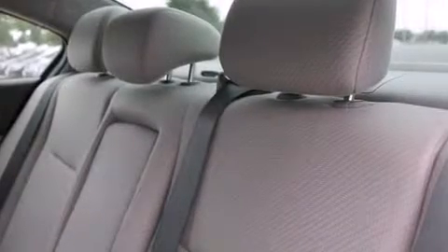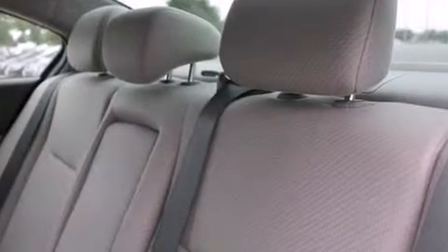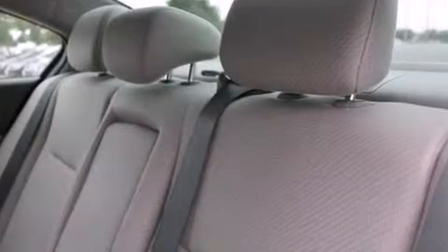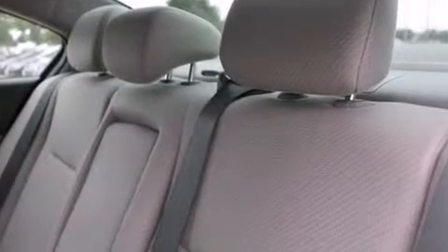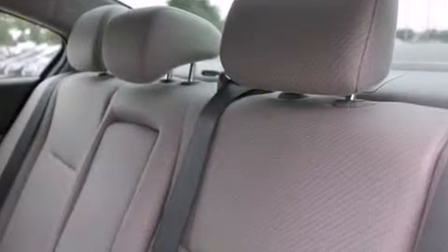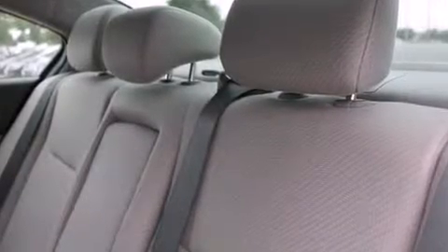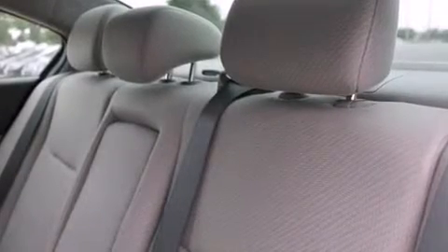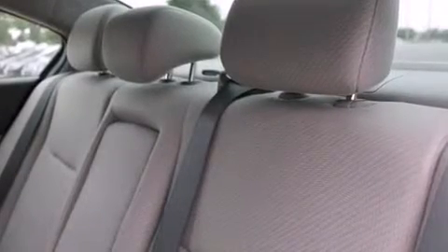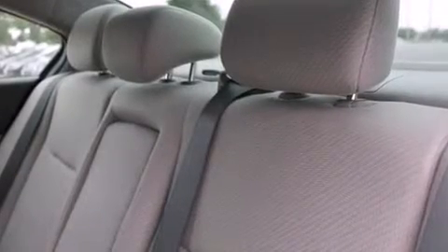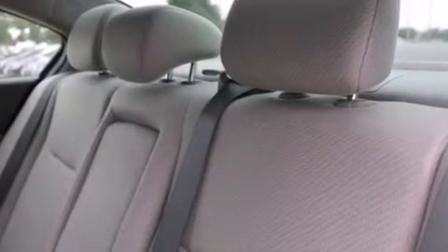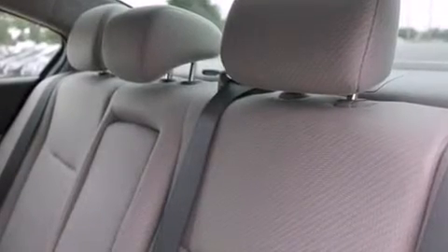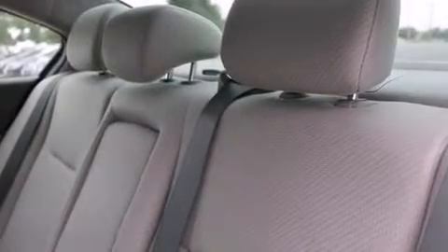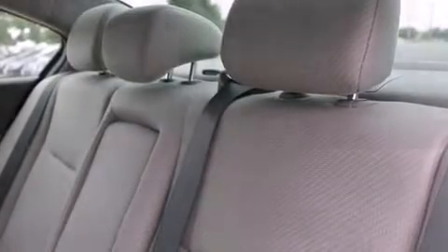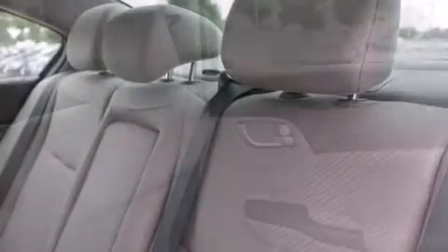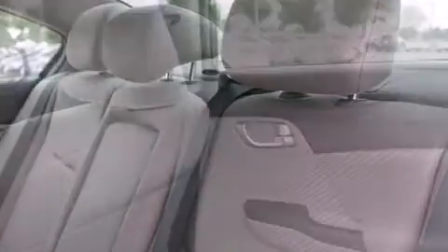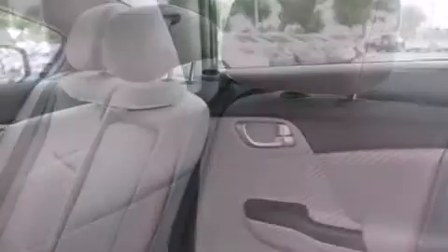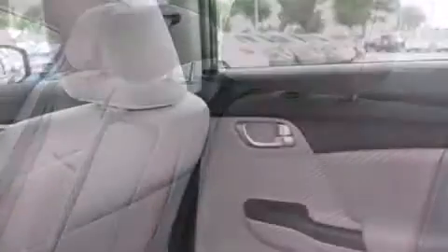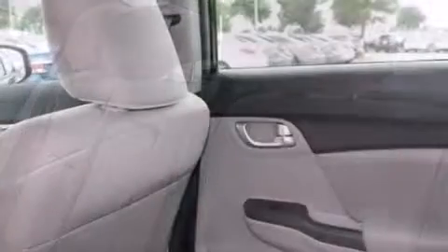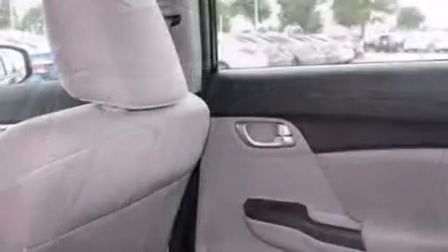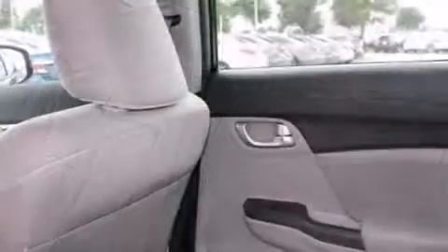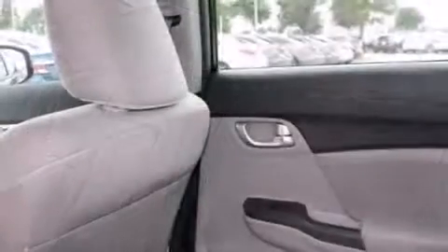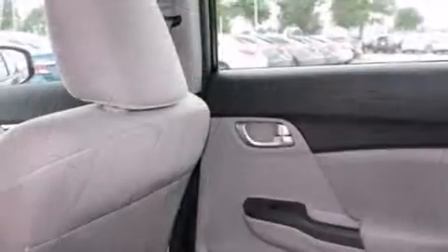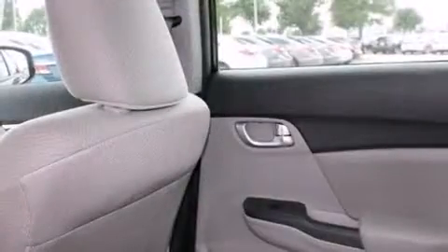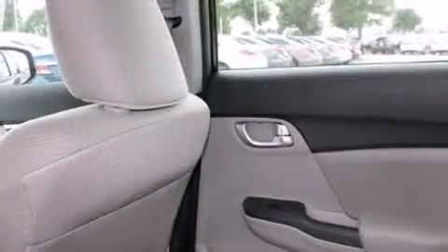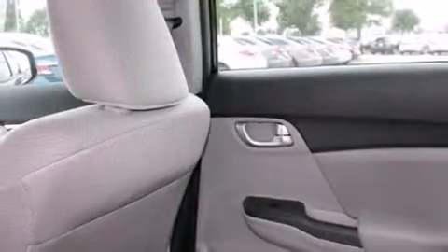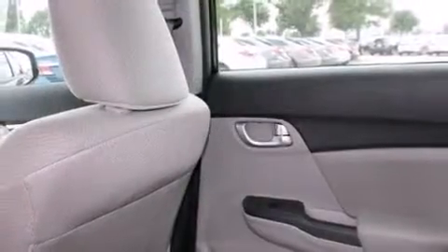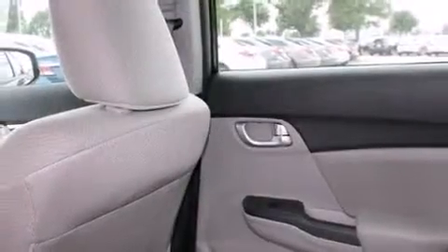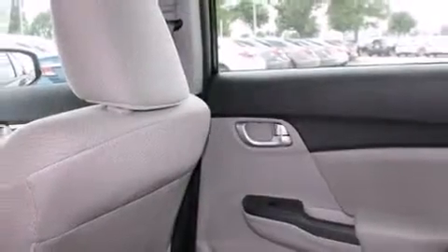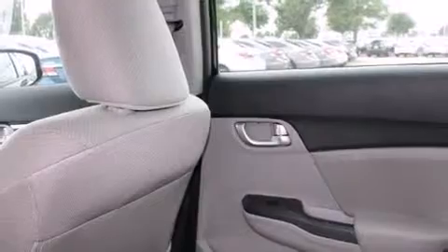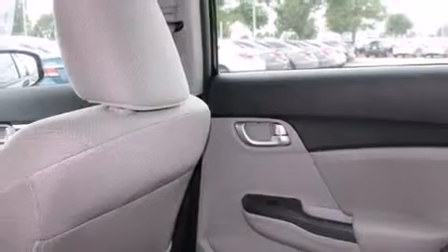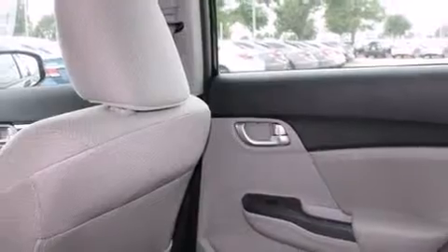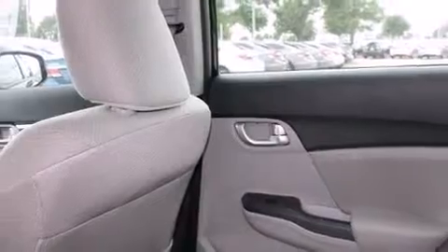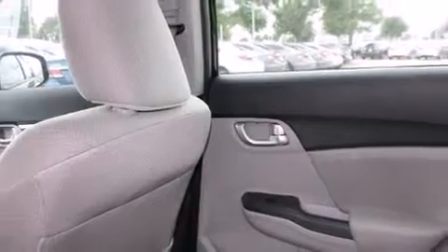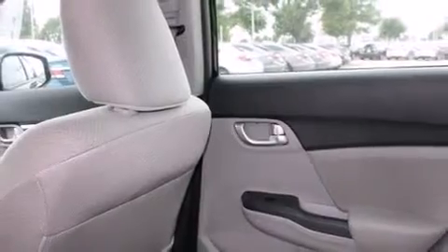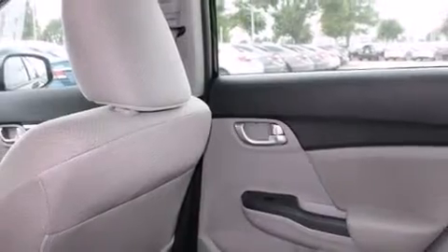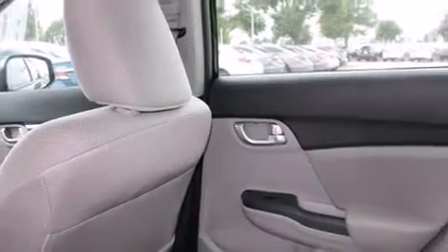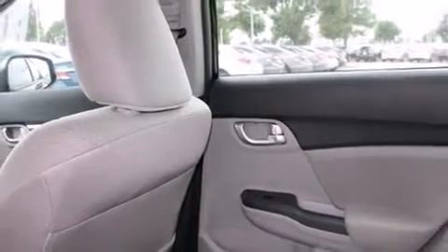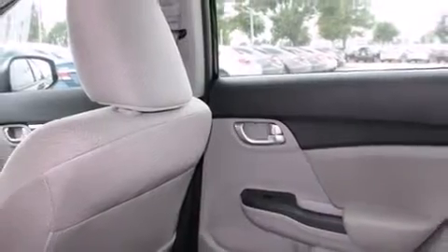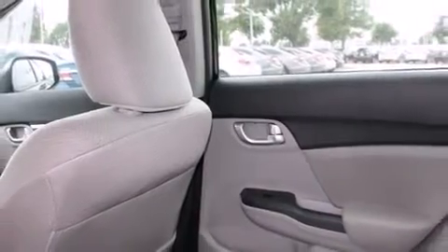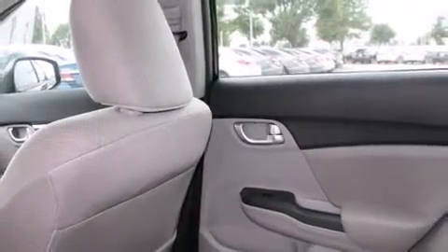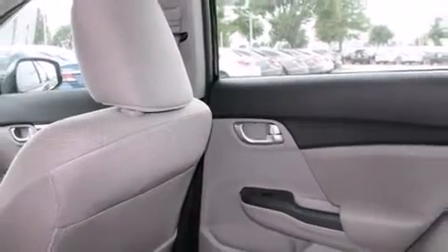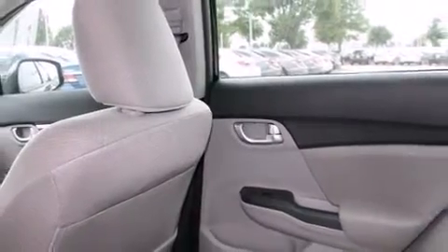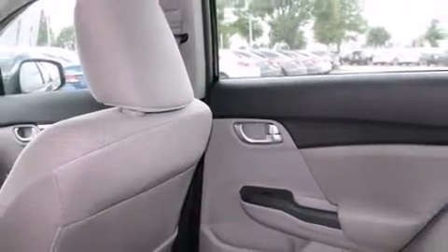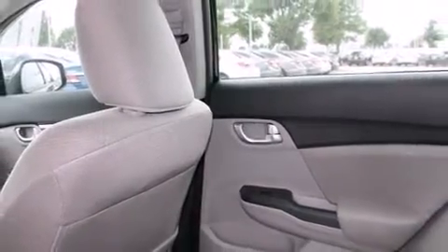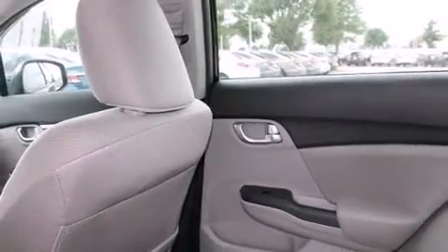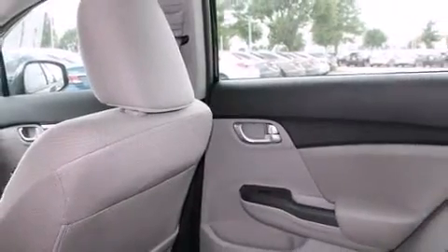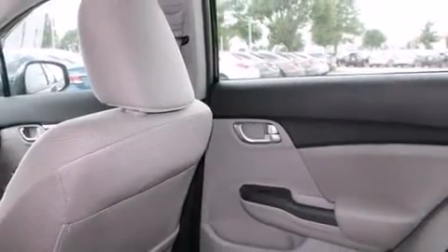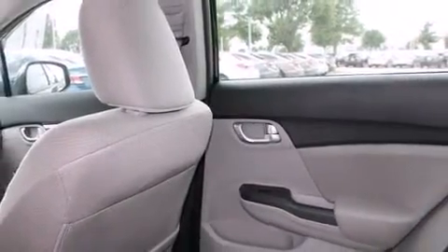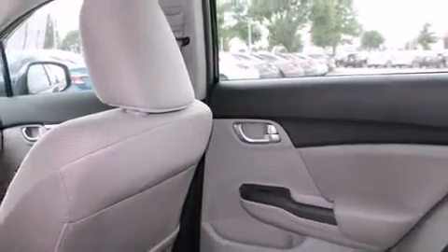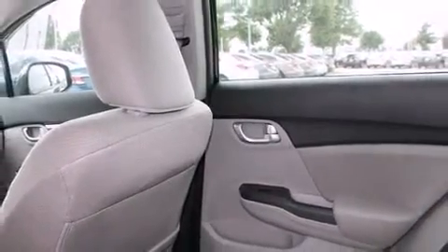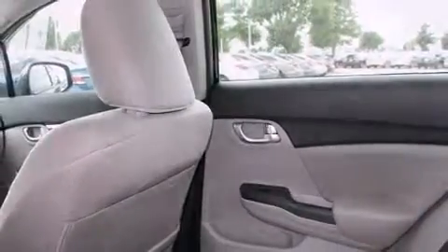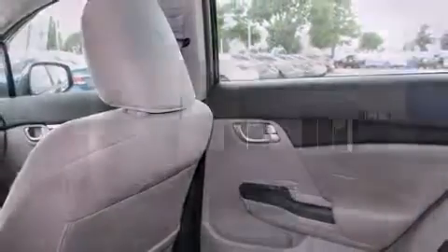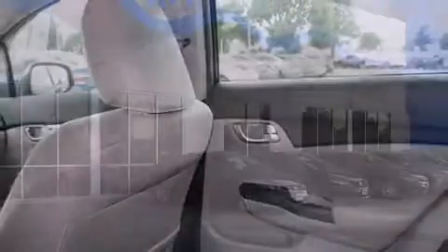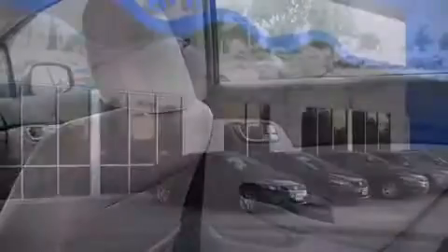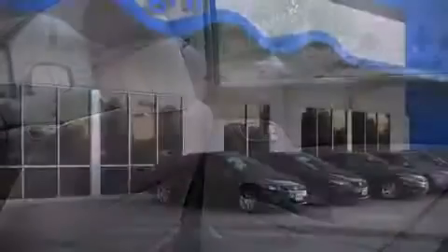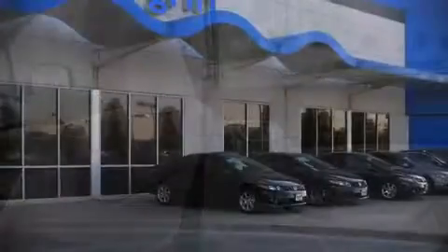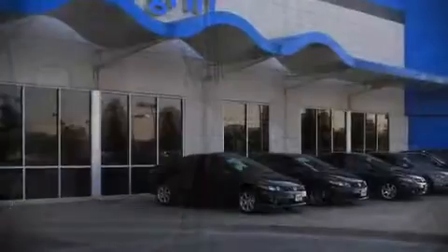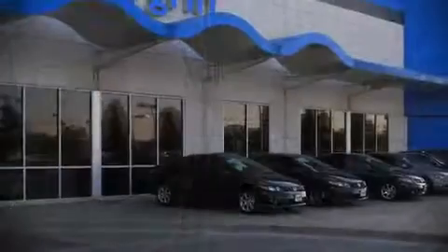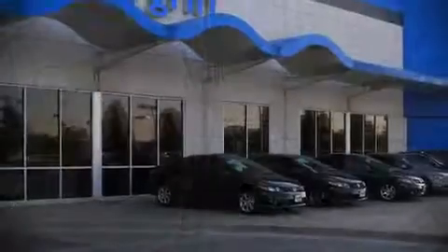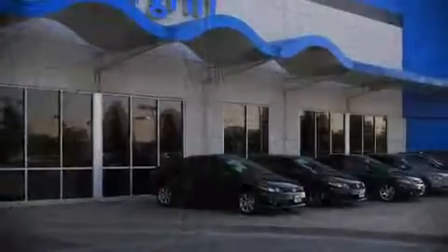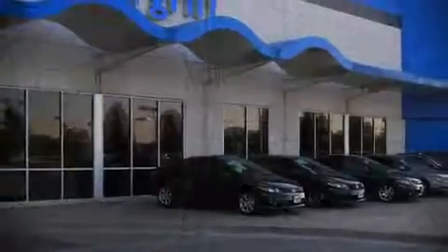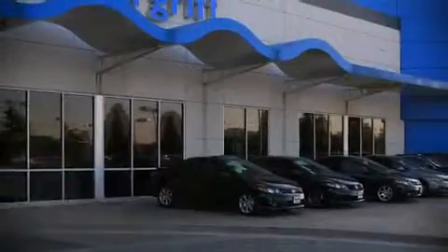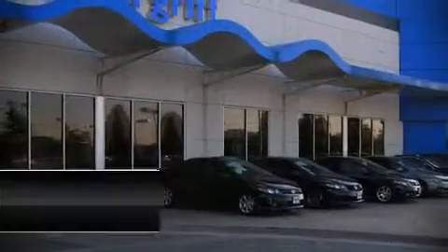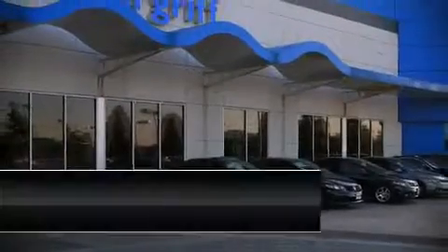Brake Assist technology provides extra pressure when applying the brakes. Our sales reps are knowledgeable and professional.